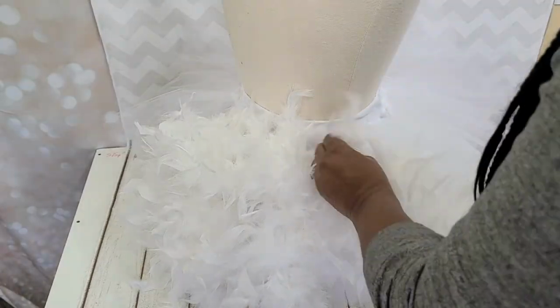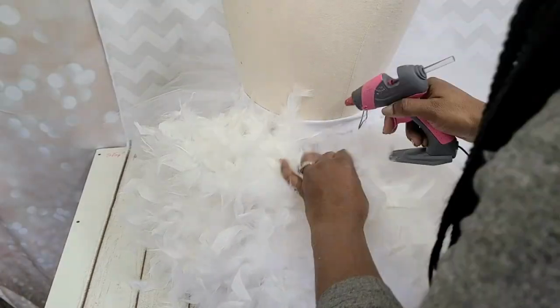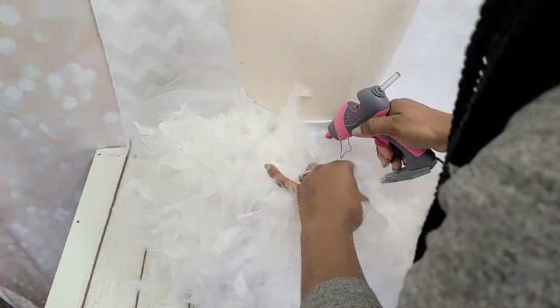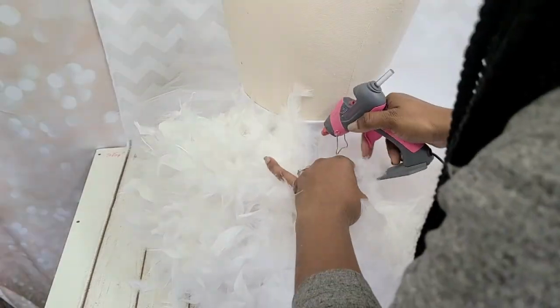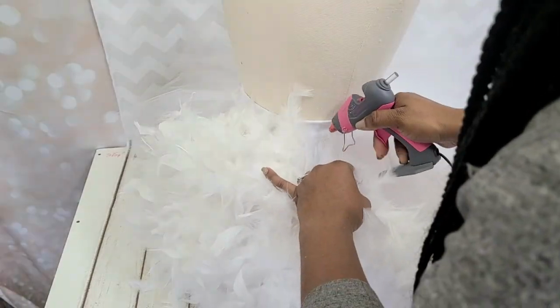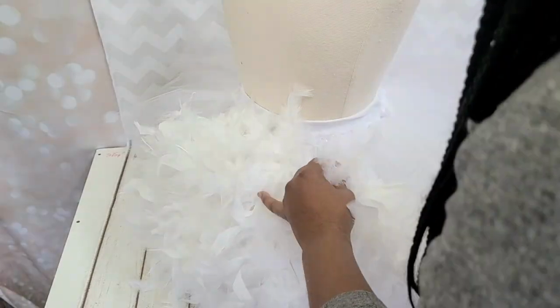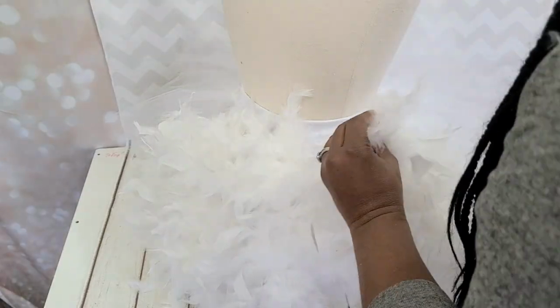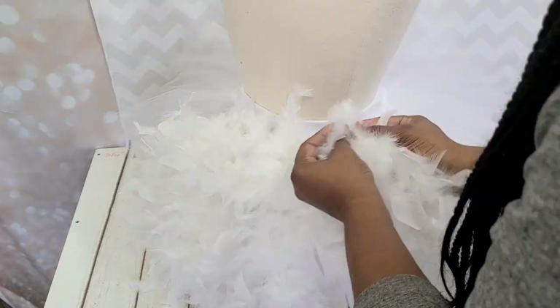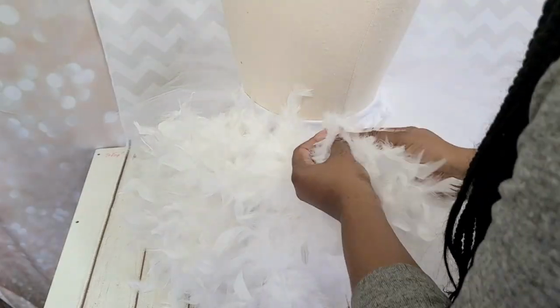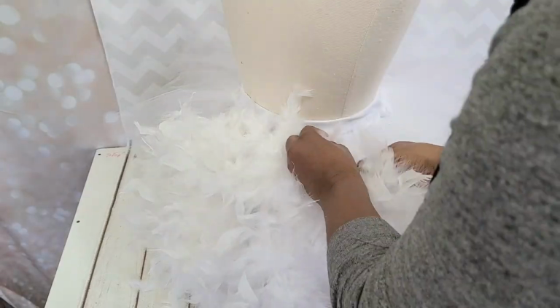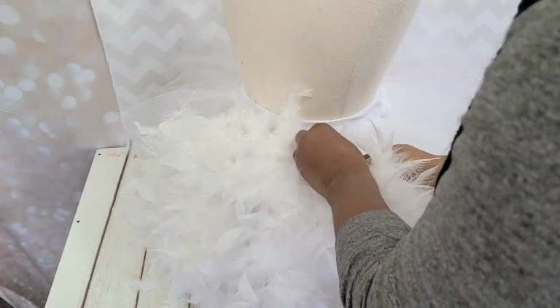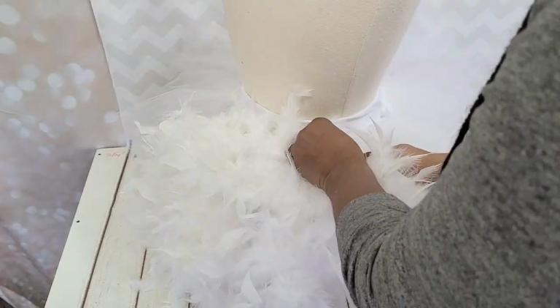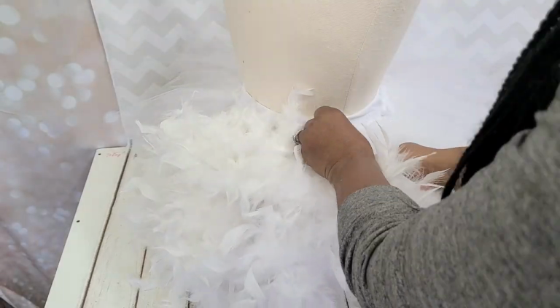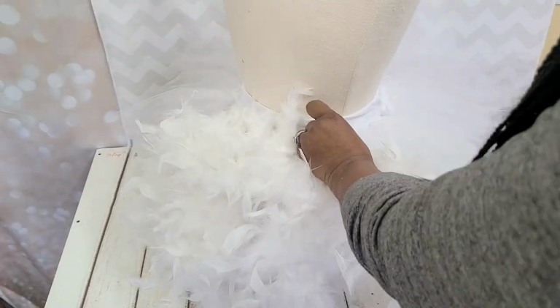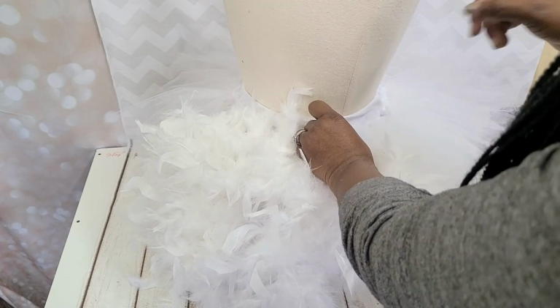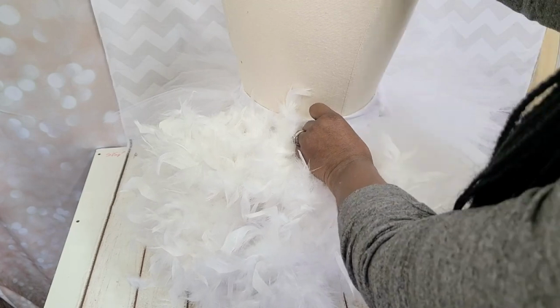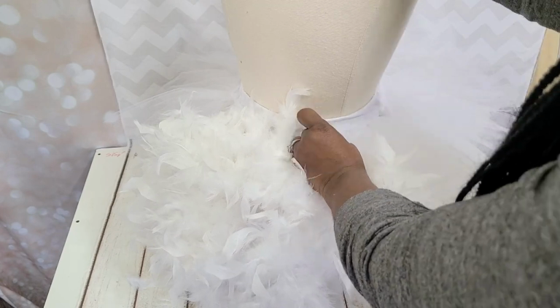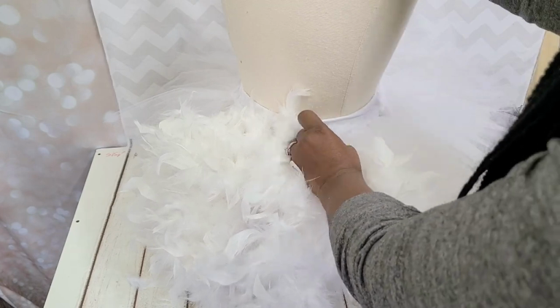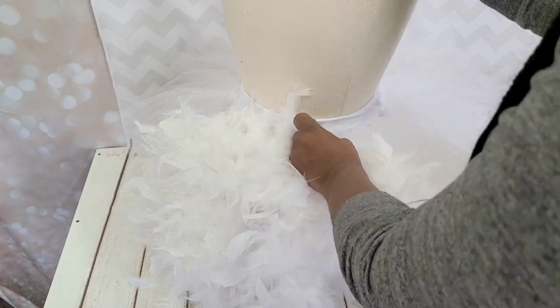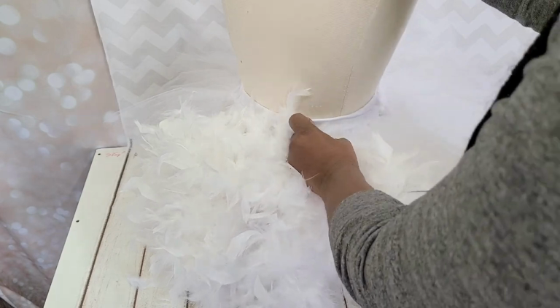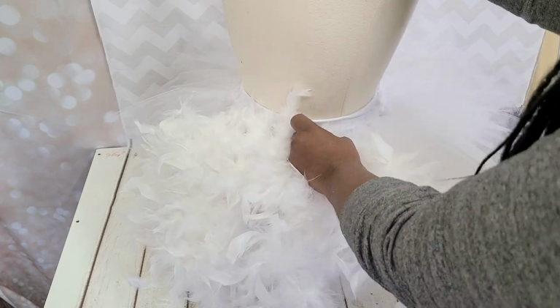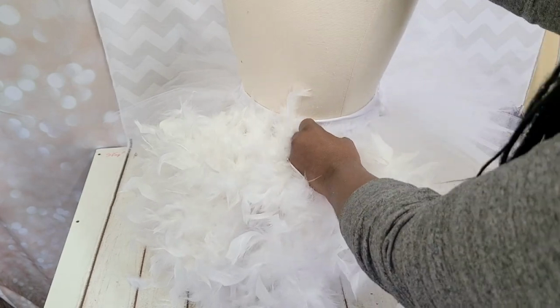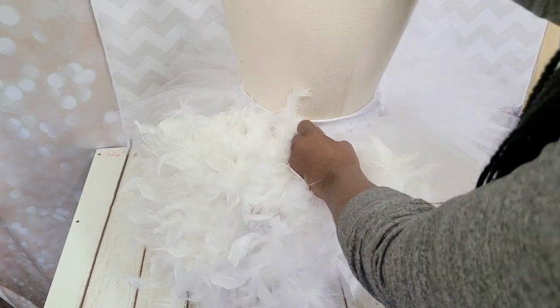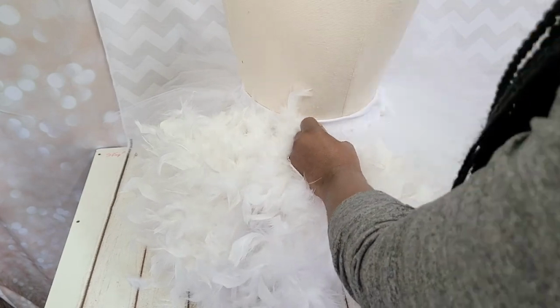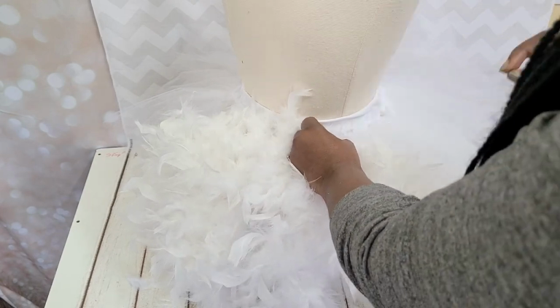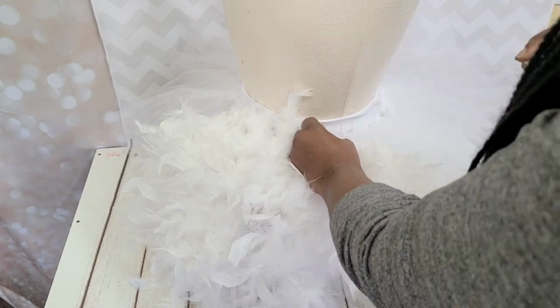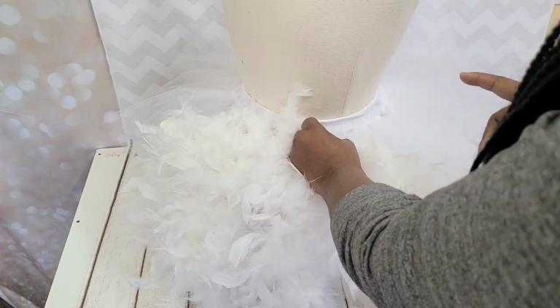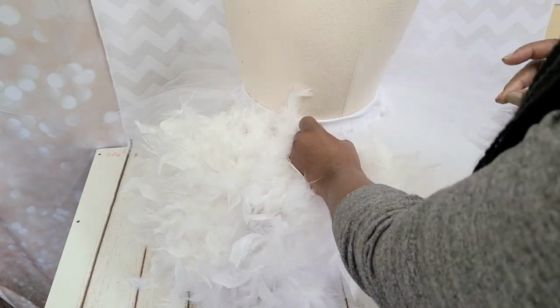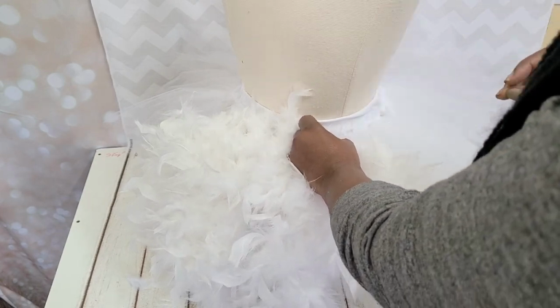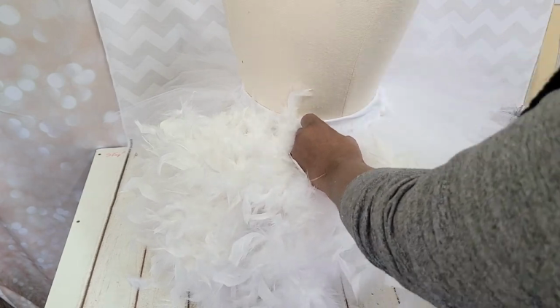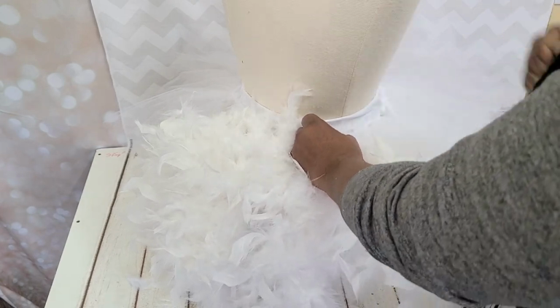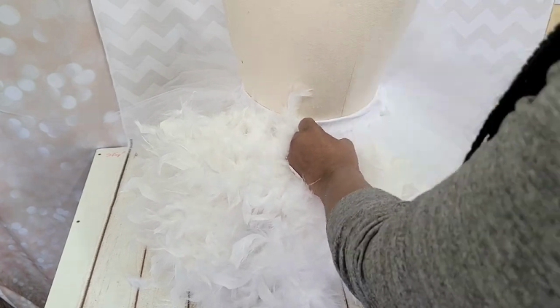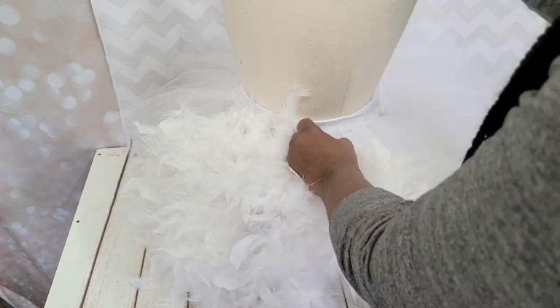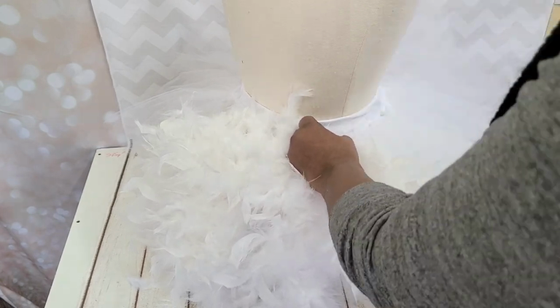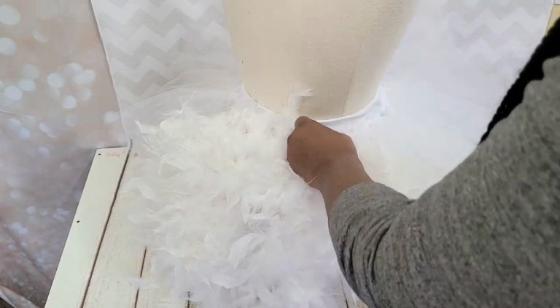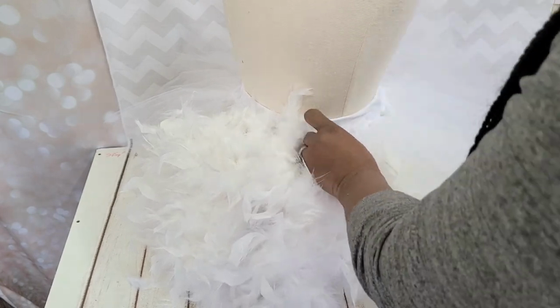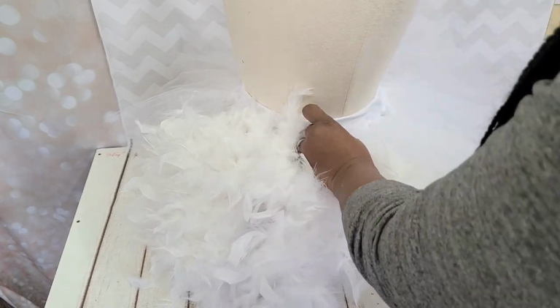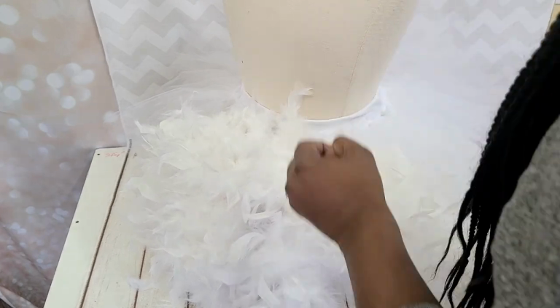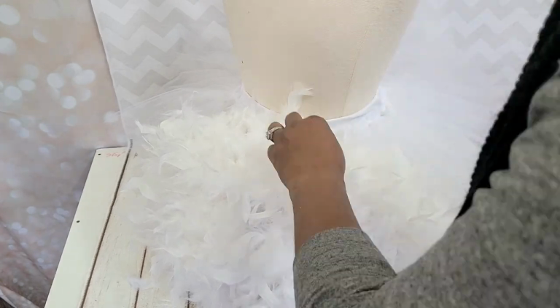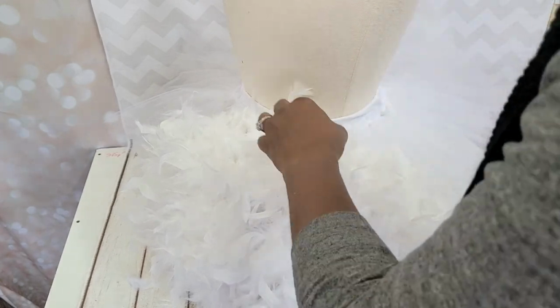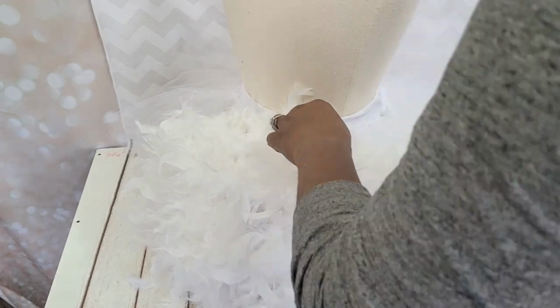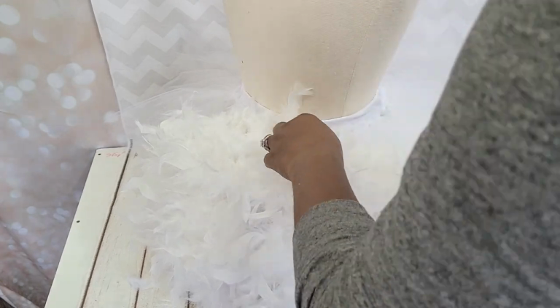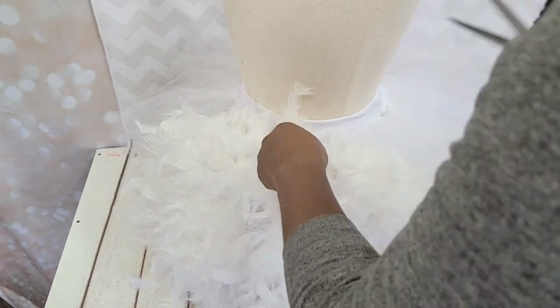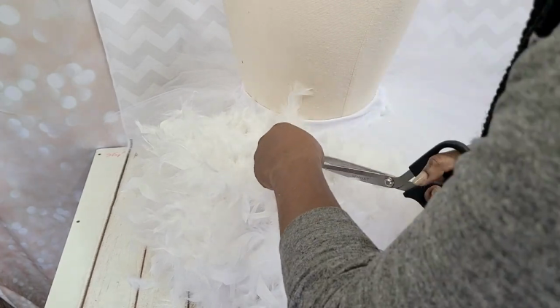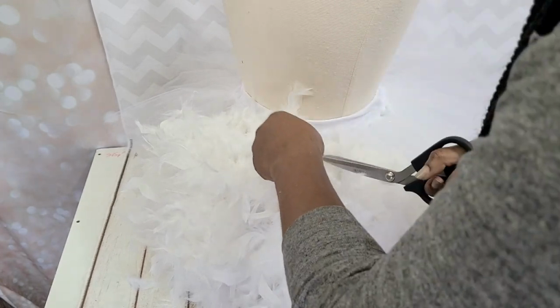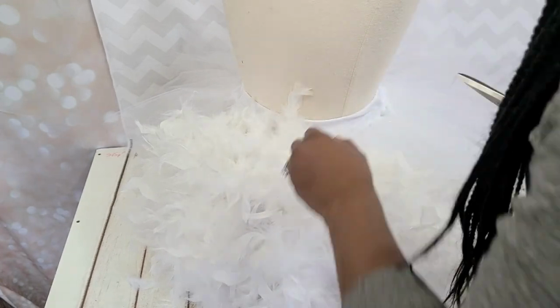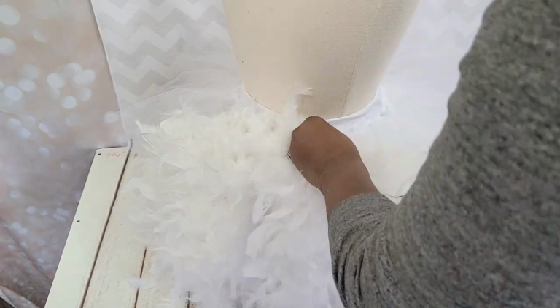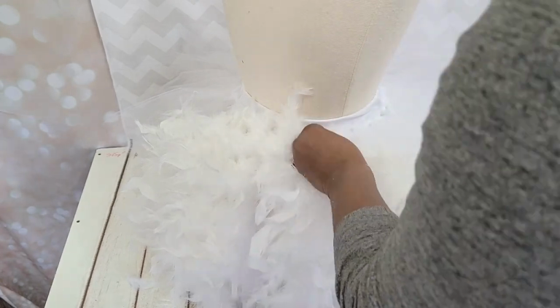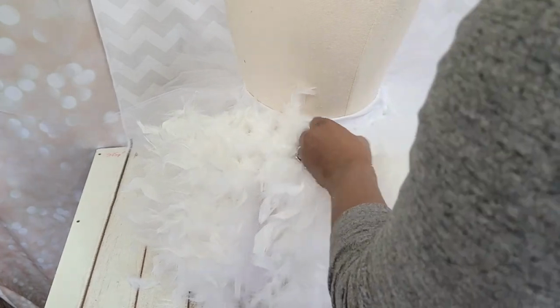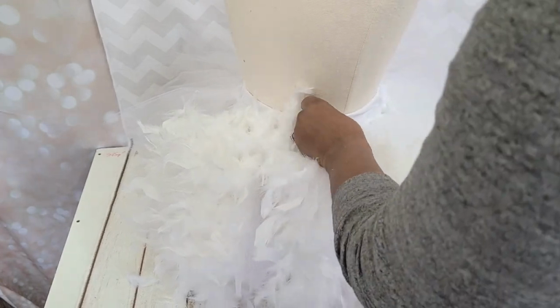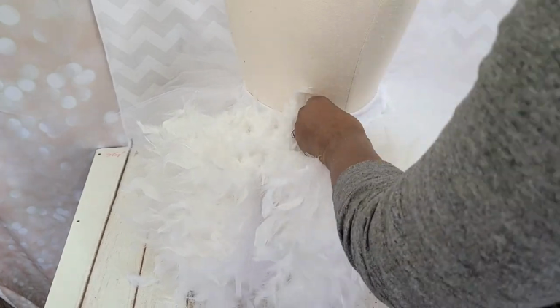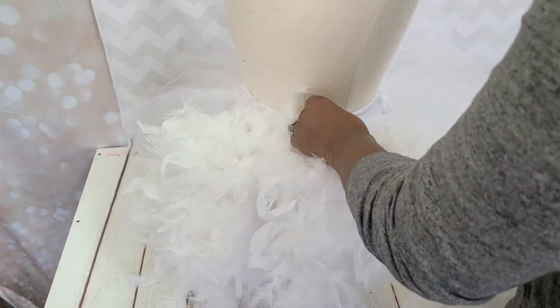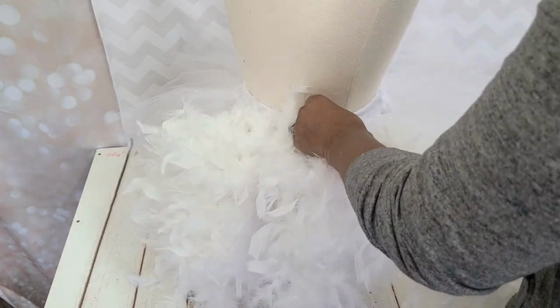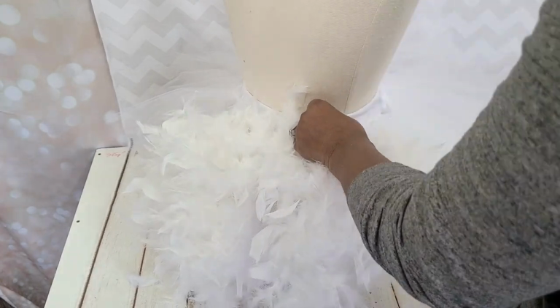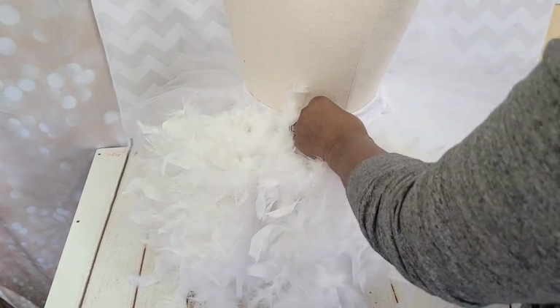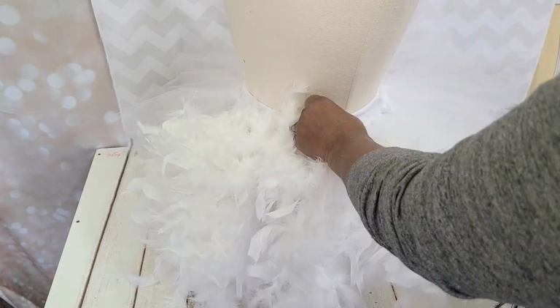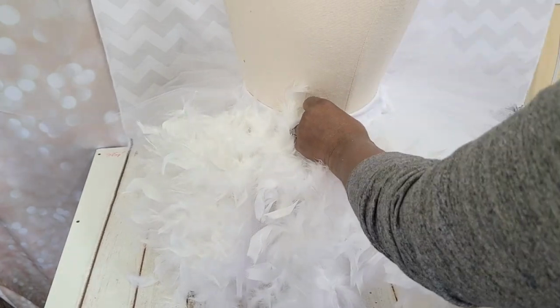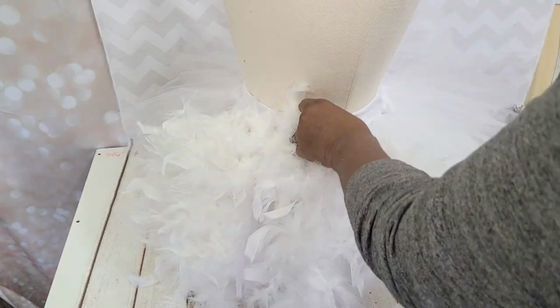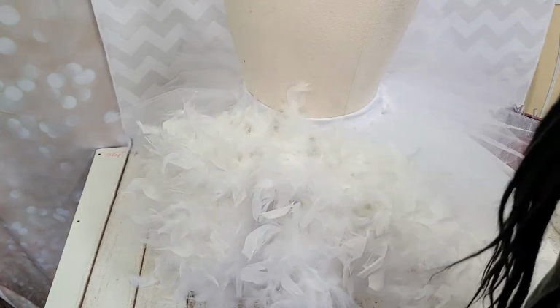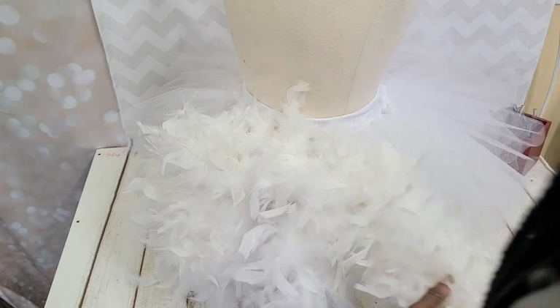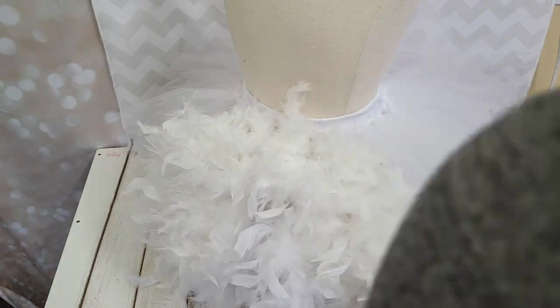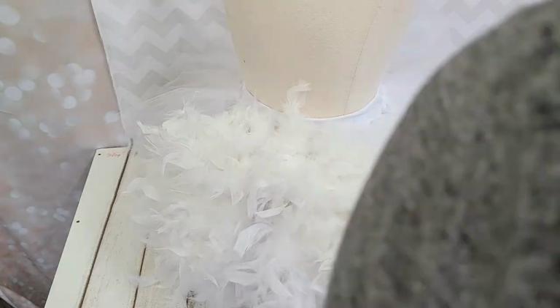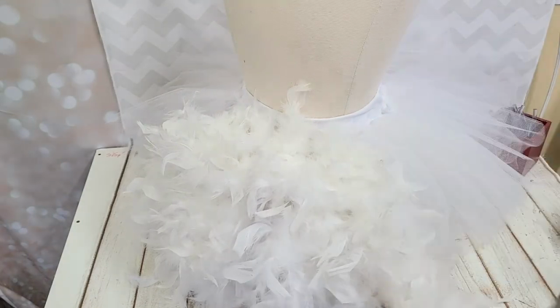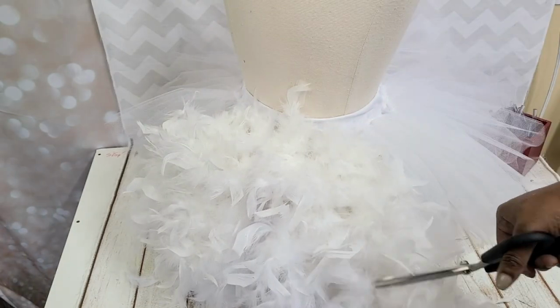Sorry for the bad camera angle — I didn't know I was filming this for Vlogmas and I was in a hurry, so I didn't realize how bad this shot was until now.